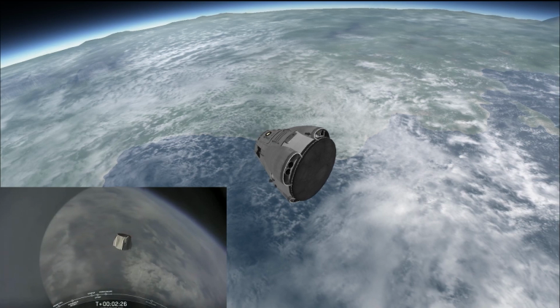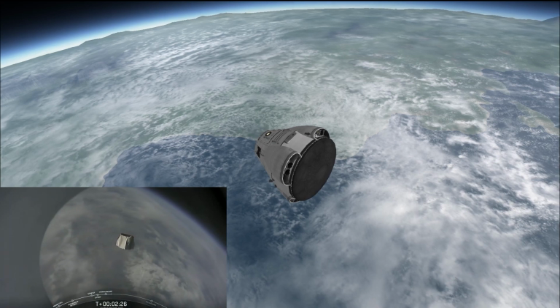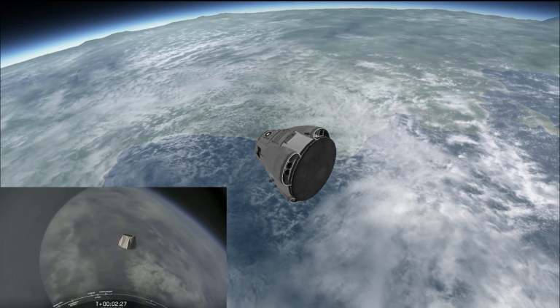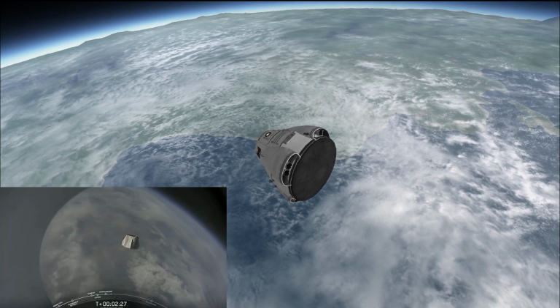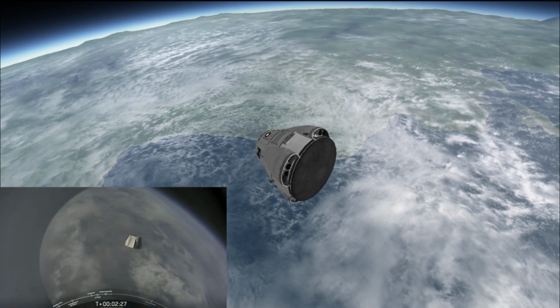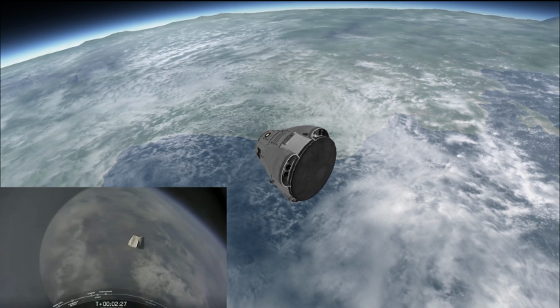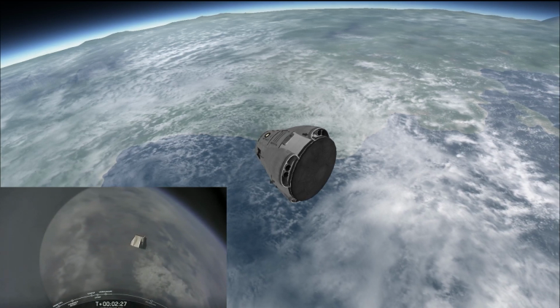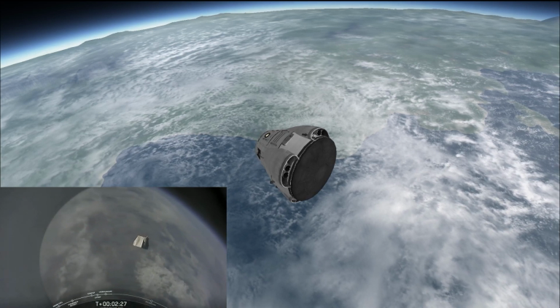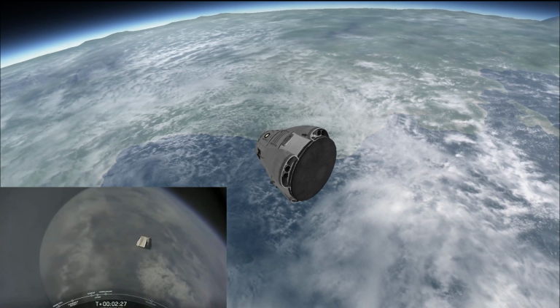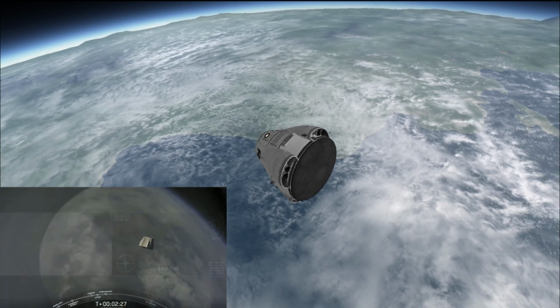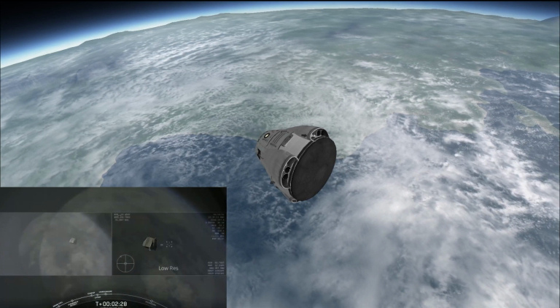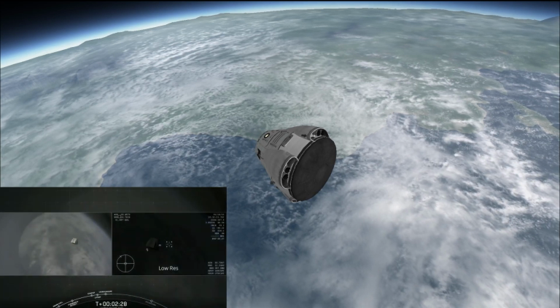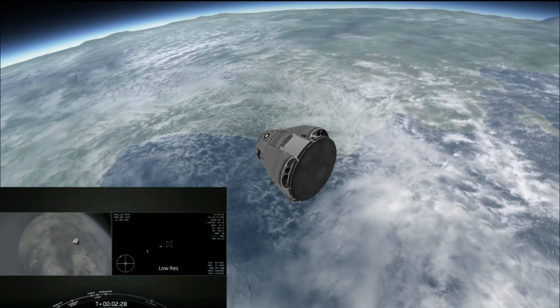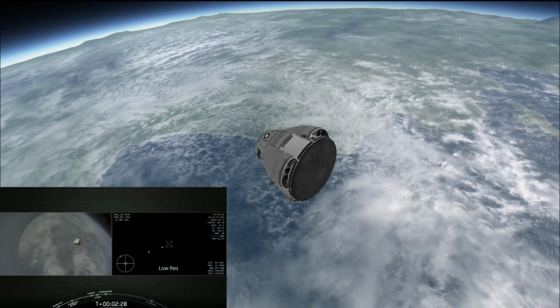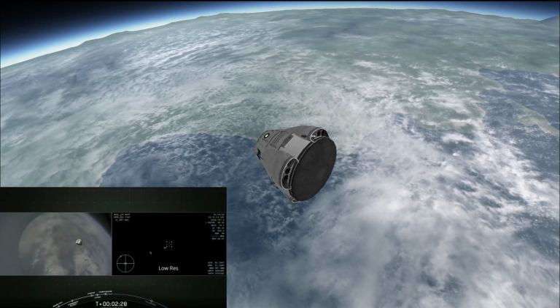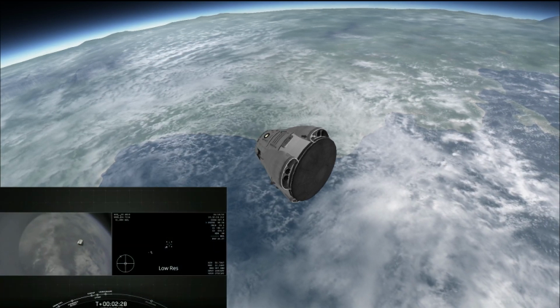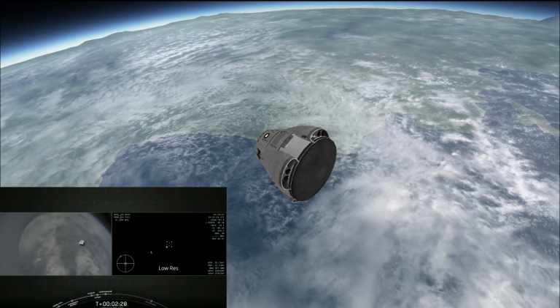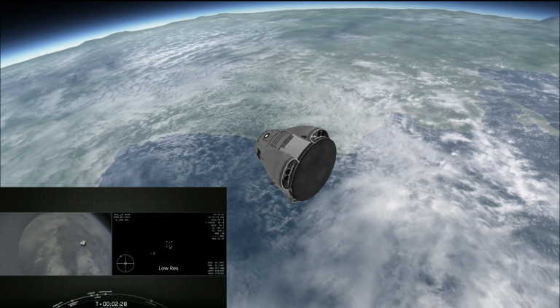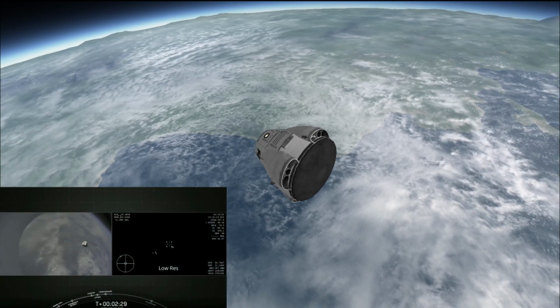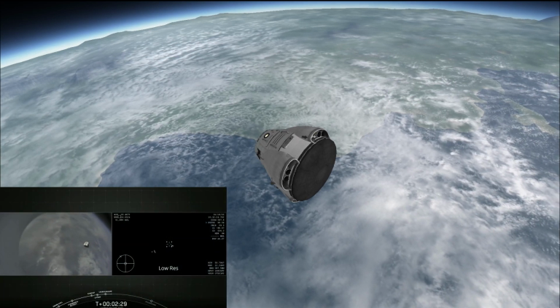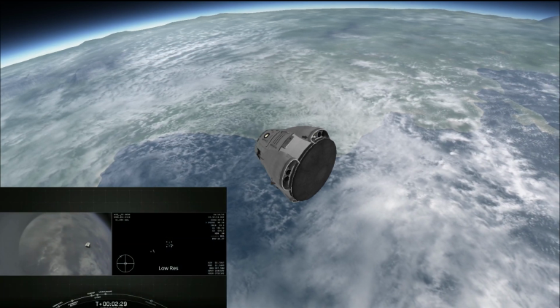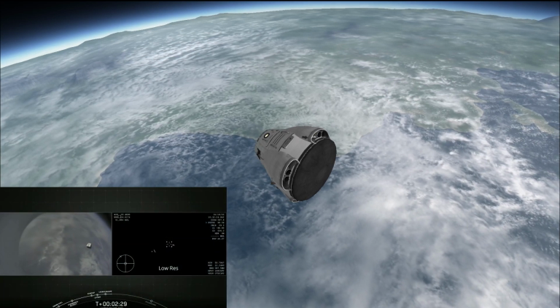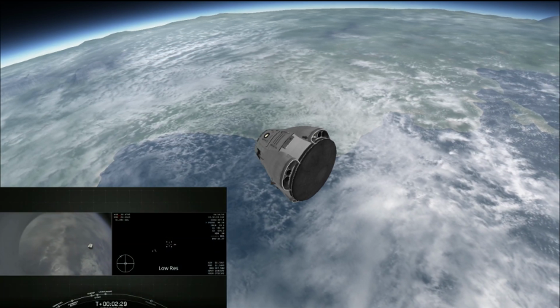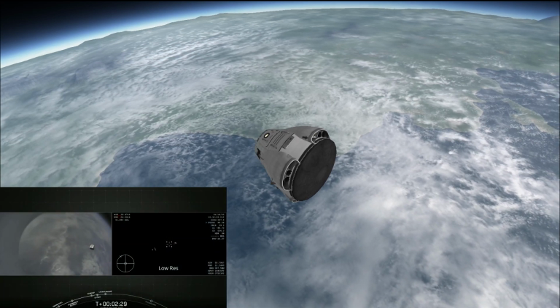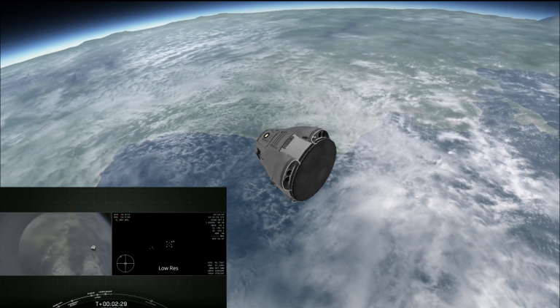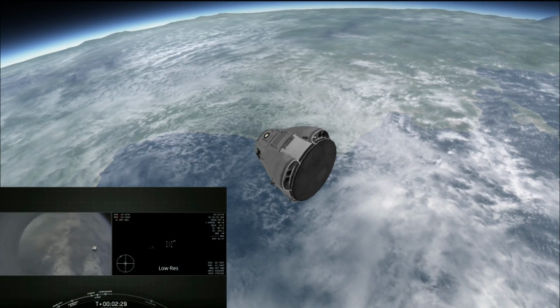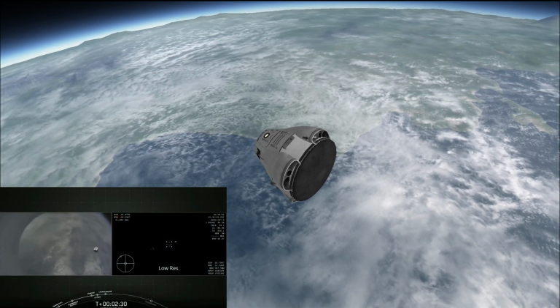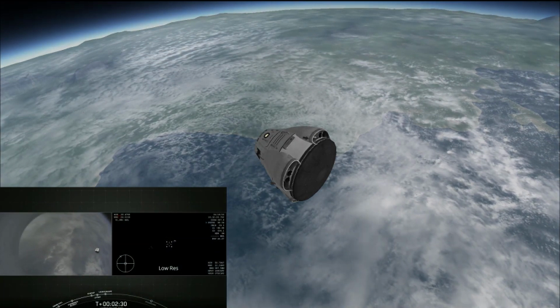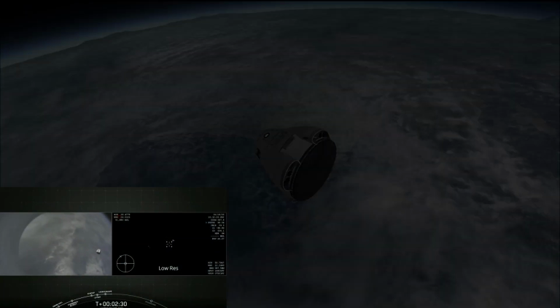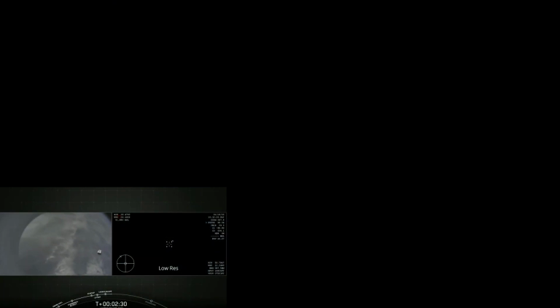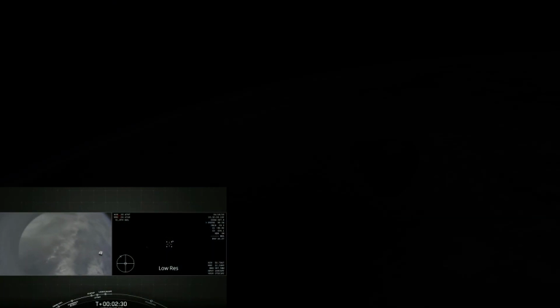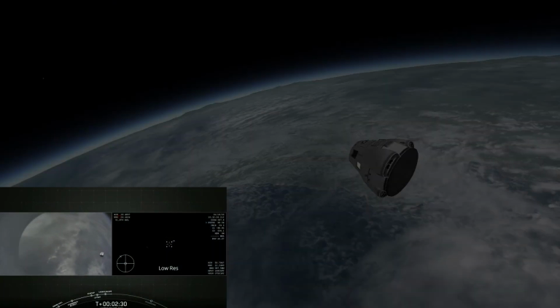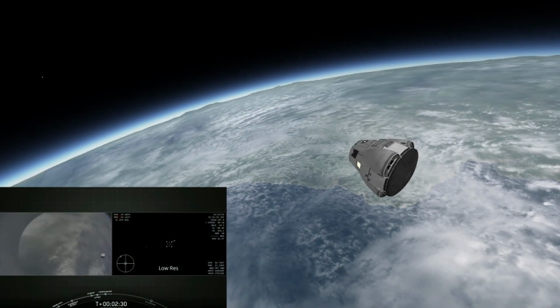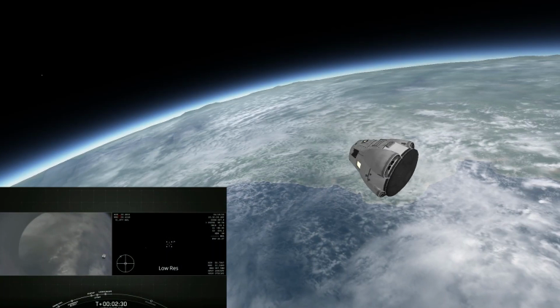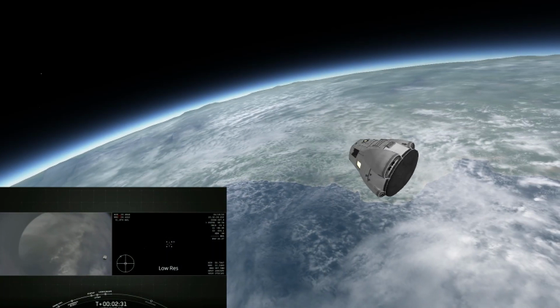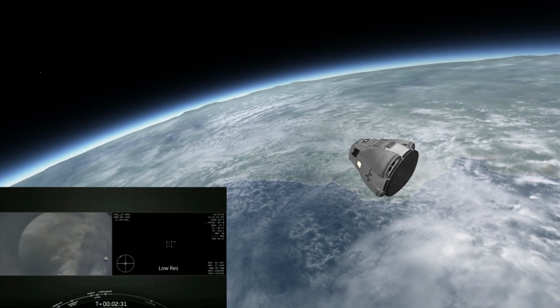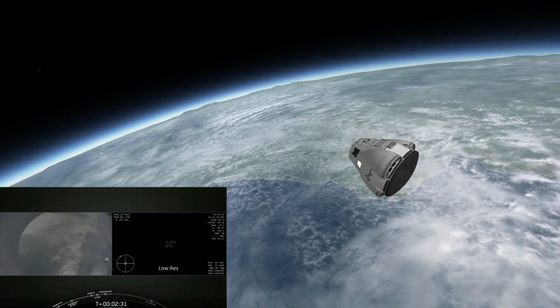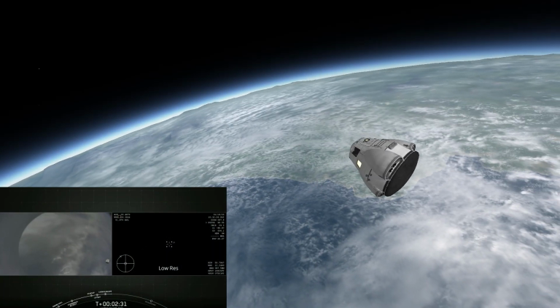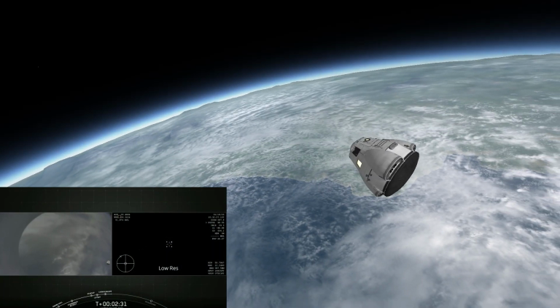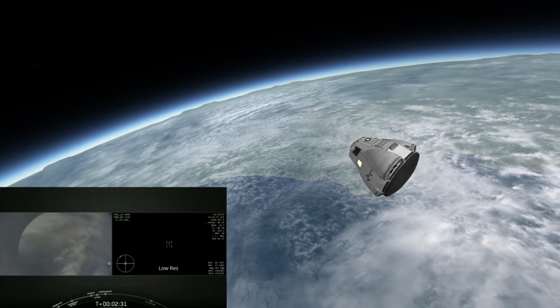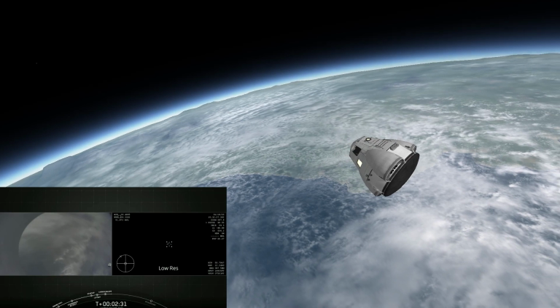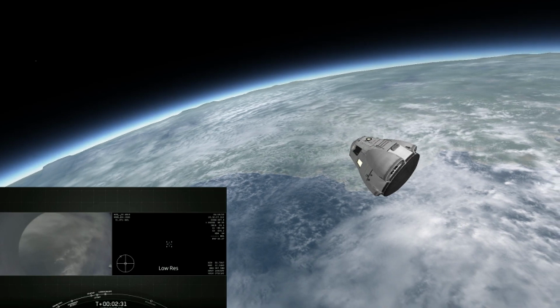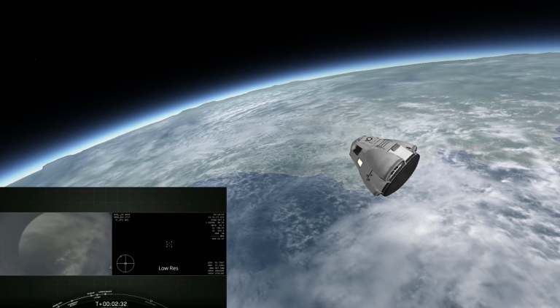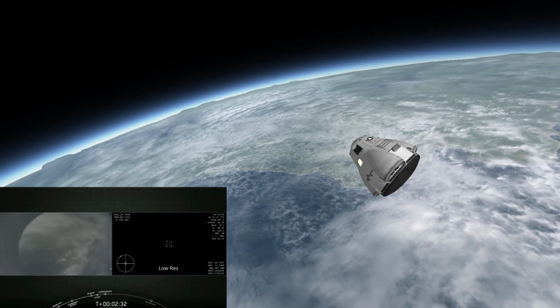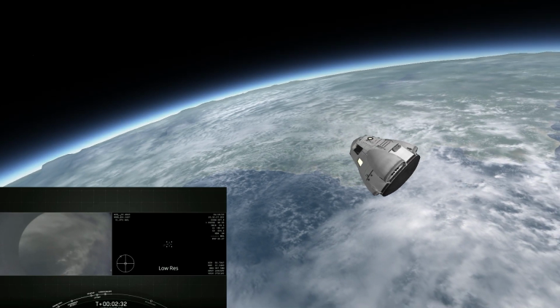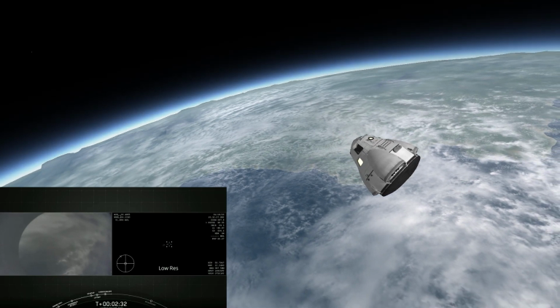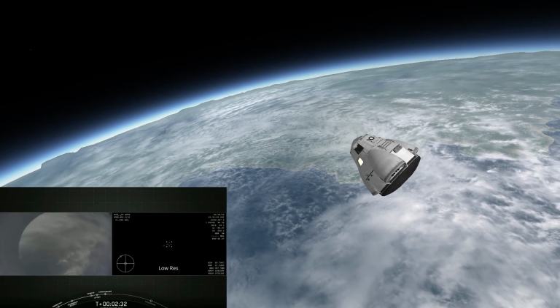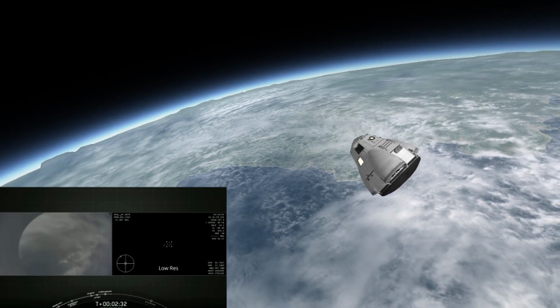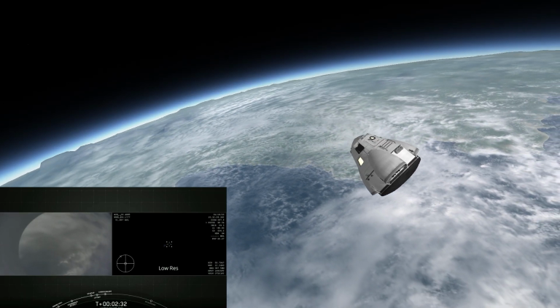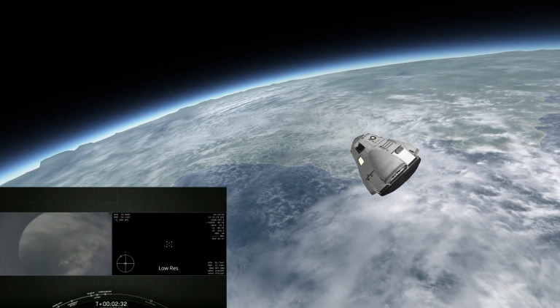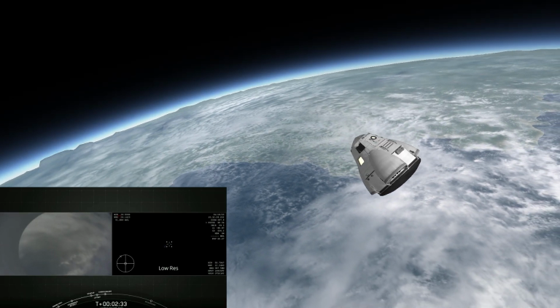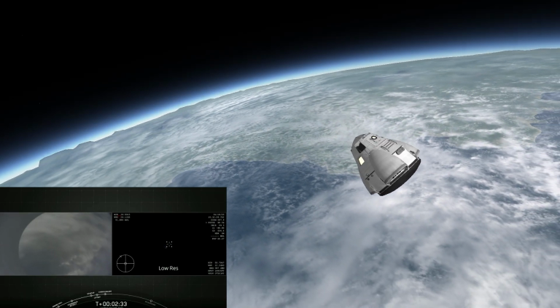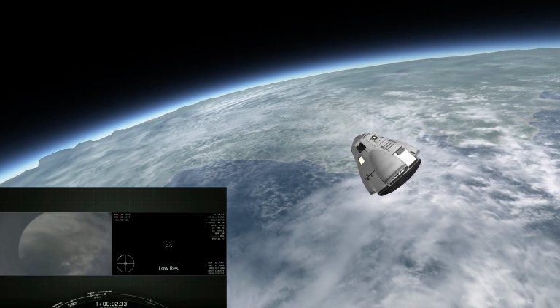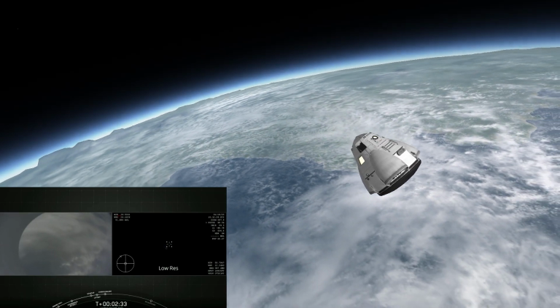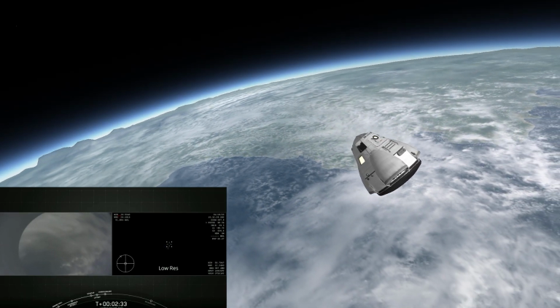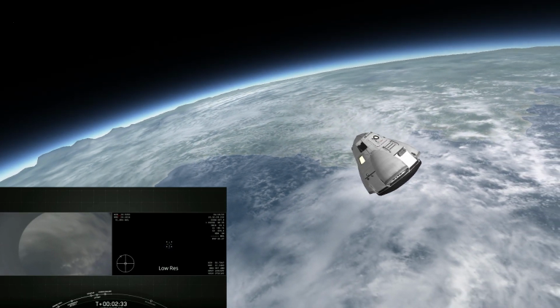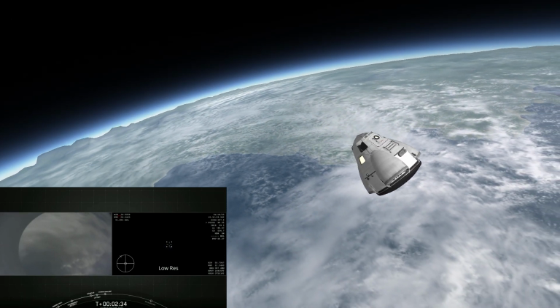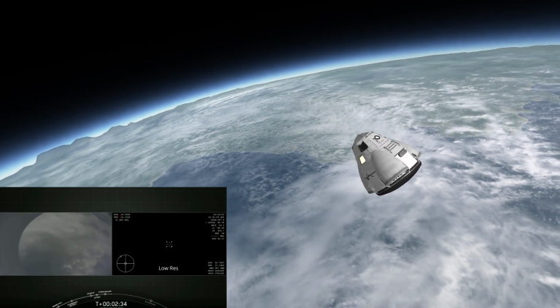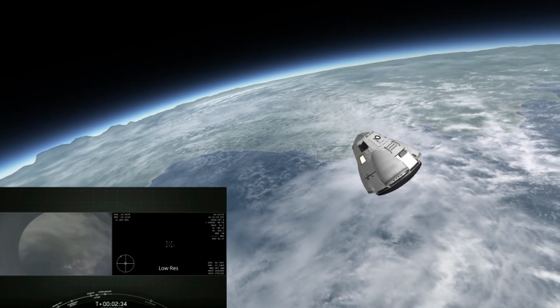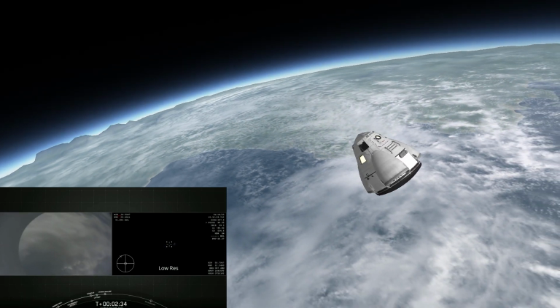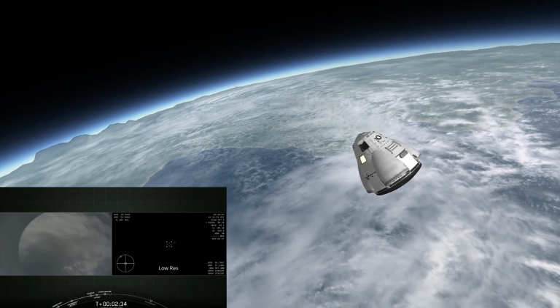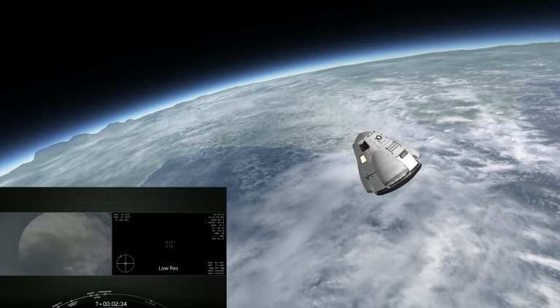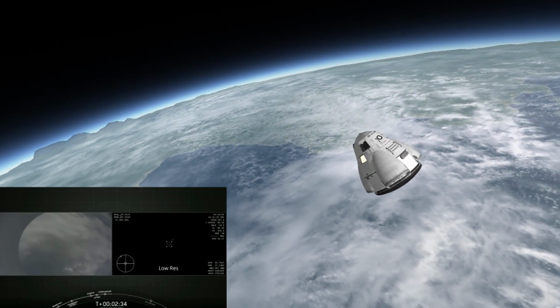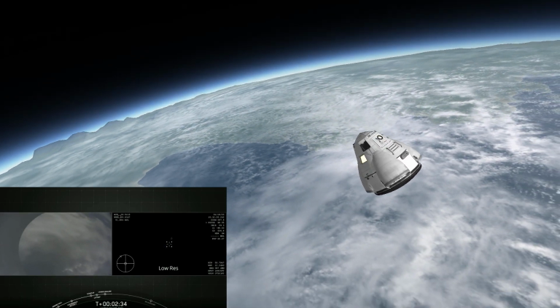And there you just saw the trunk jettison. Again, some really loud cheers here in Hawthorne, California. This test is looking great so far.